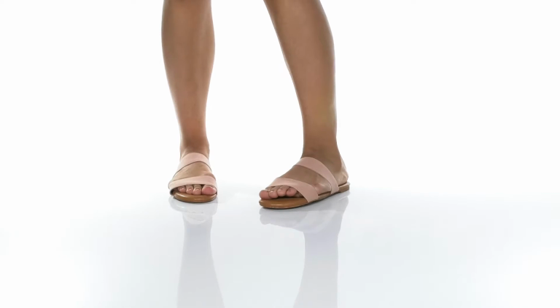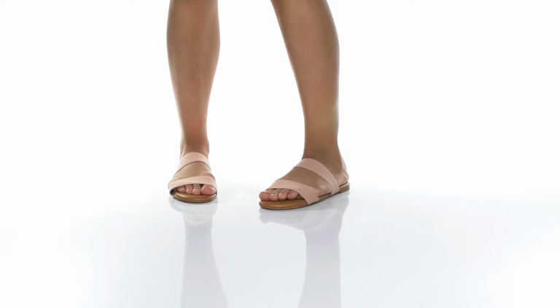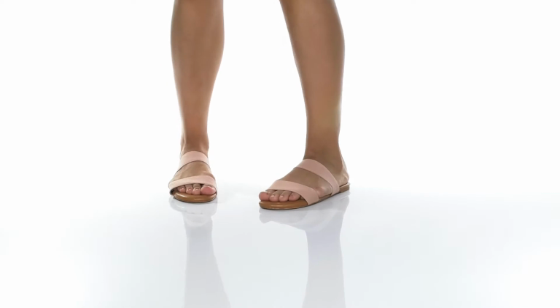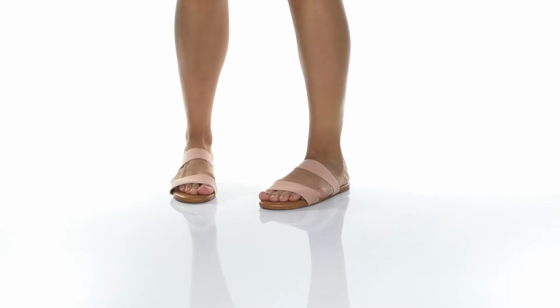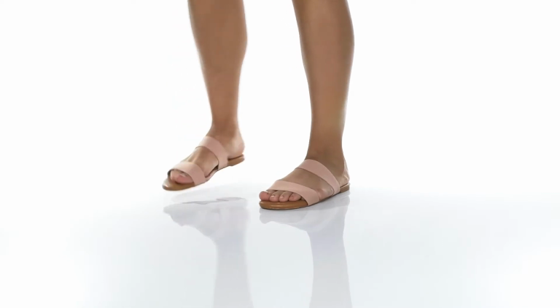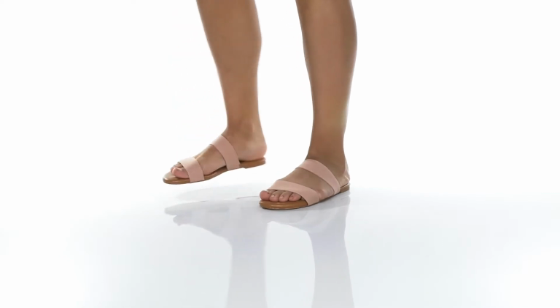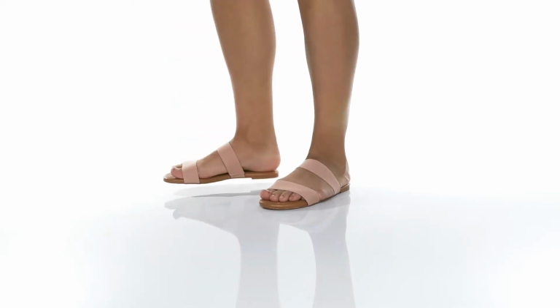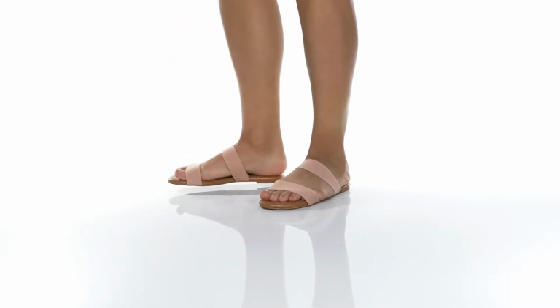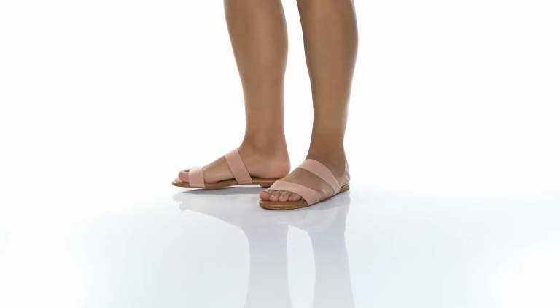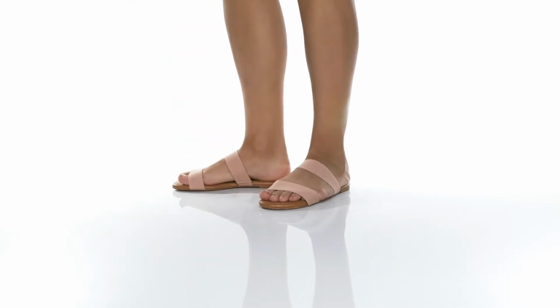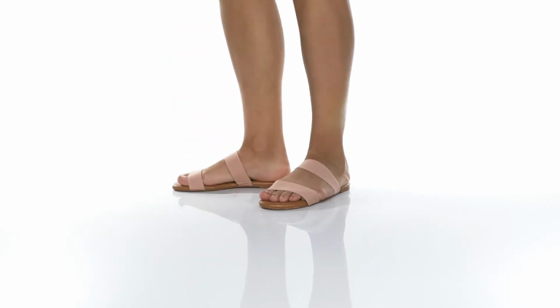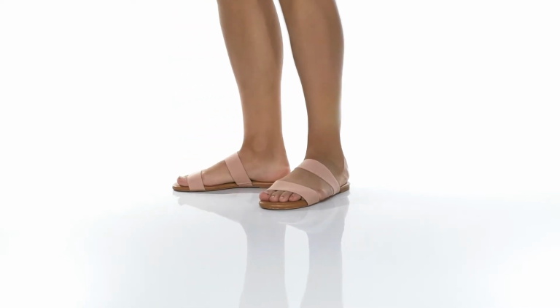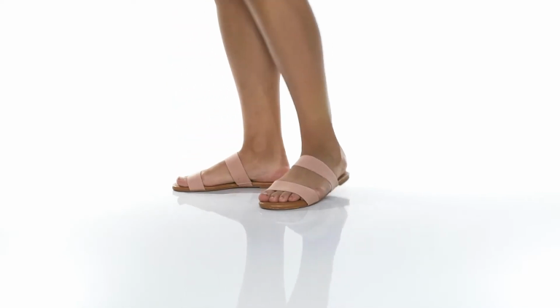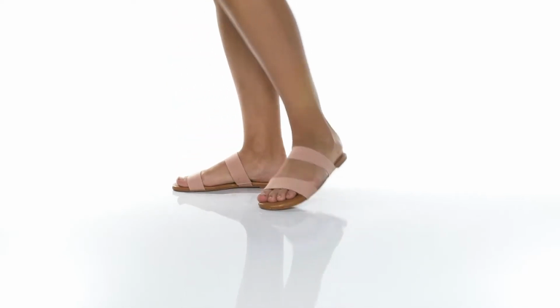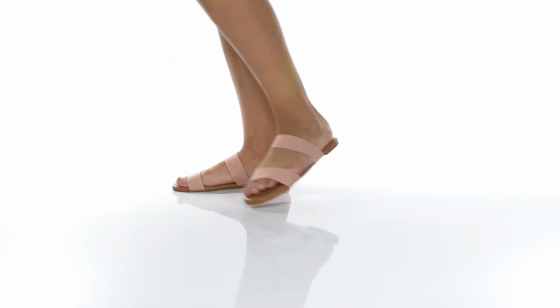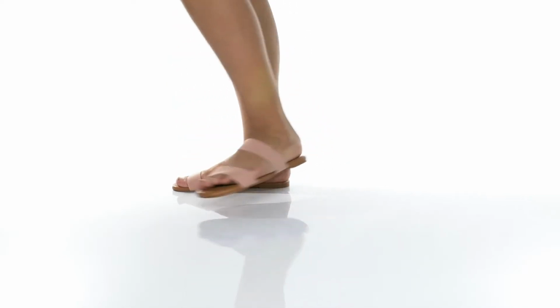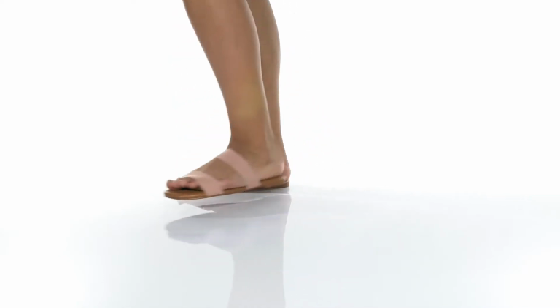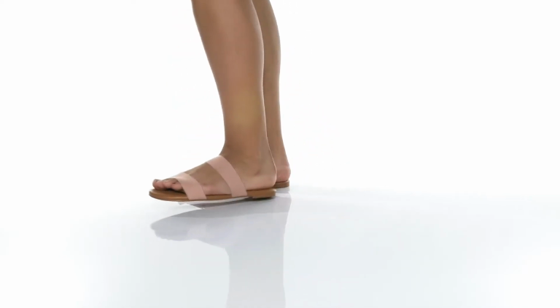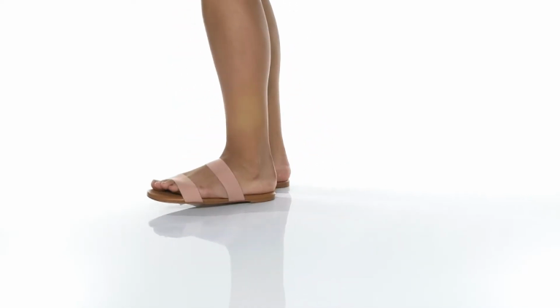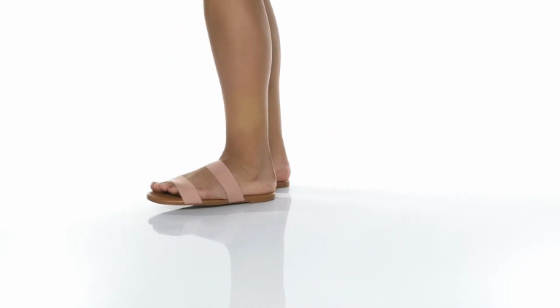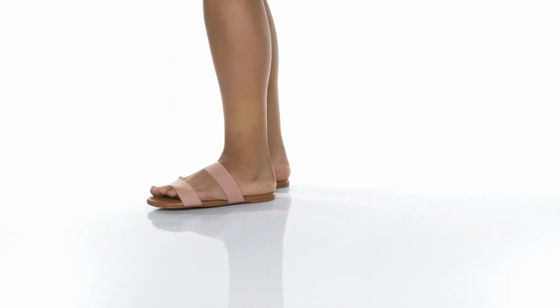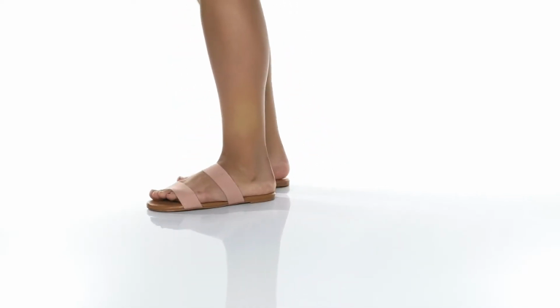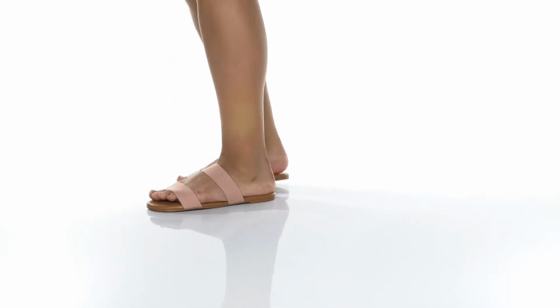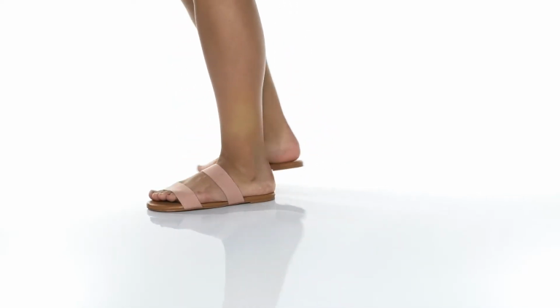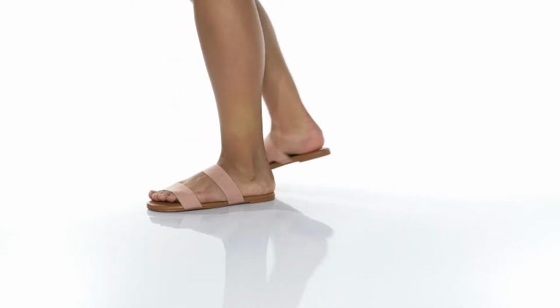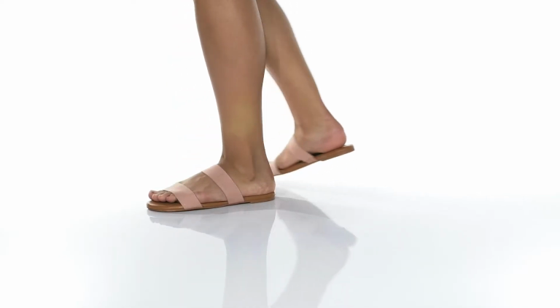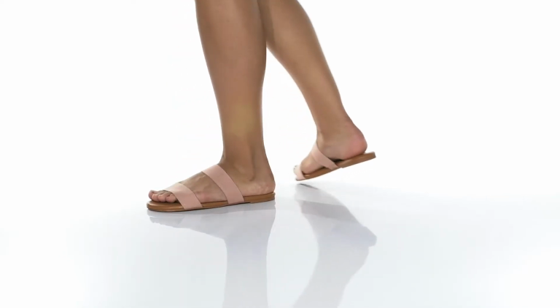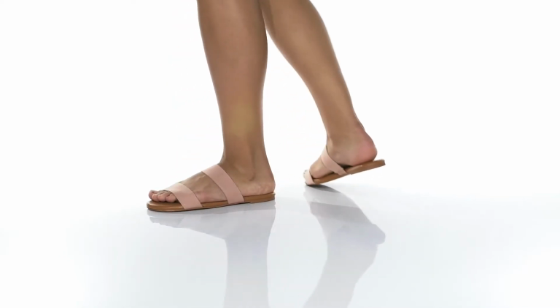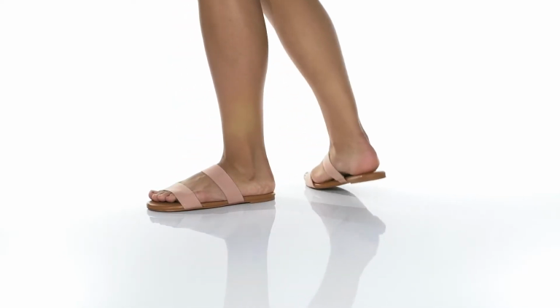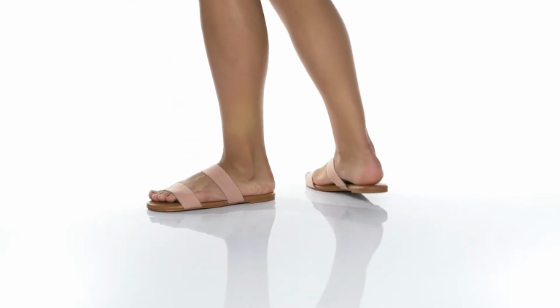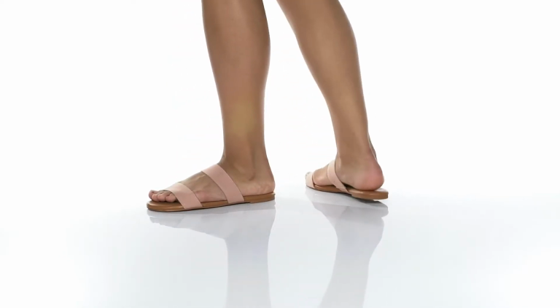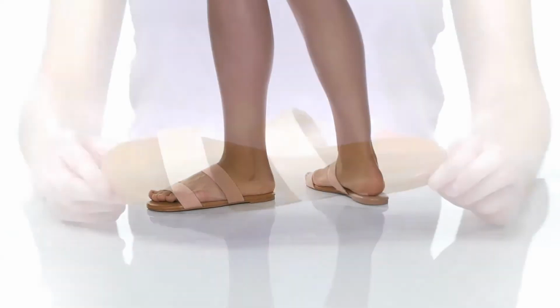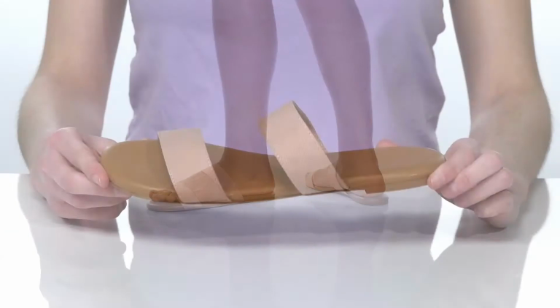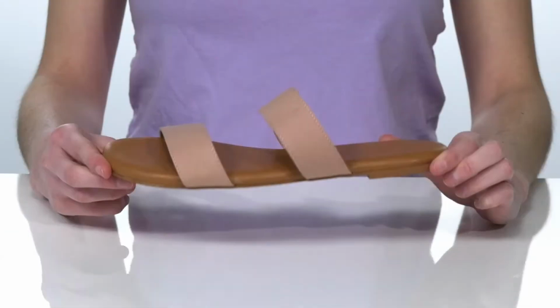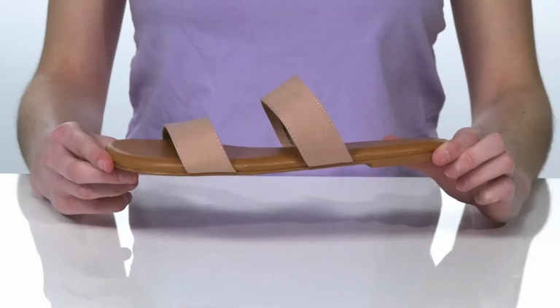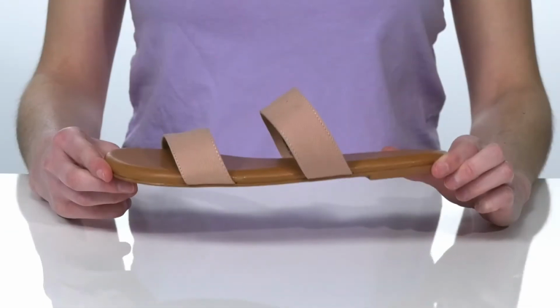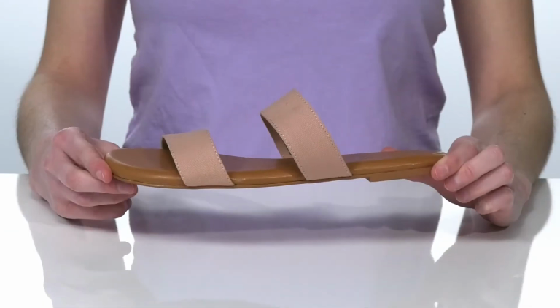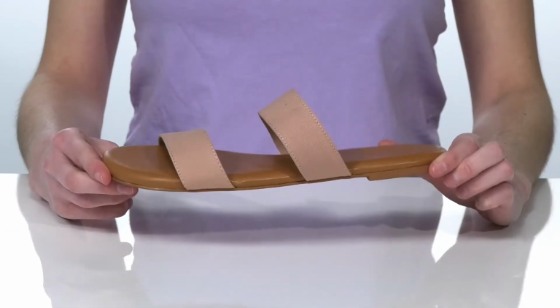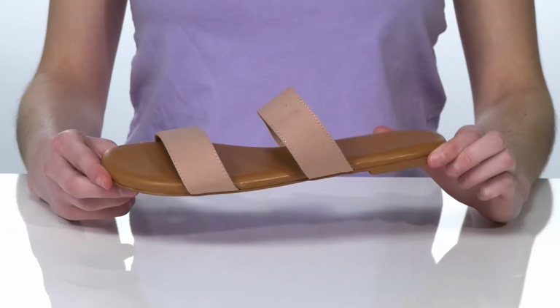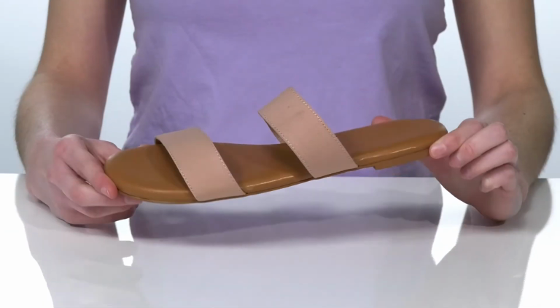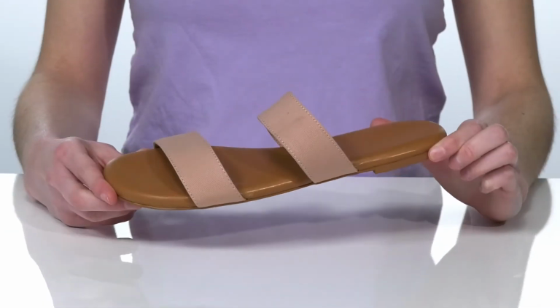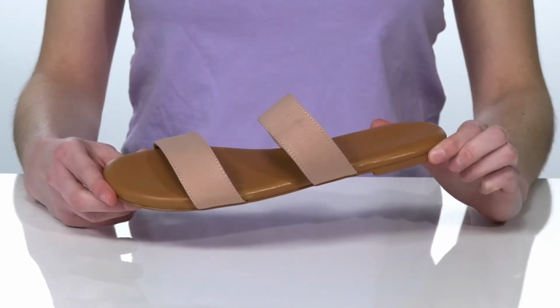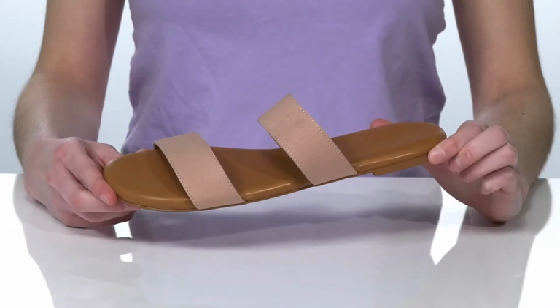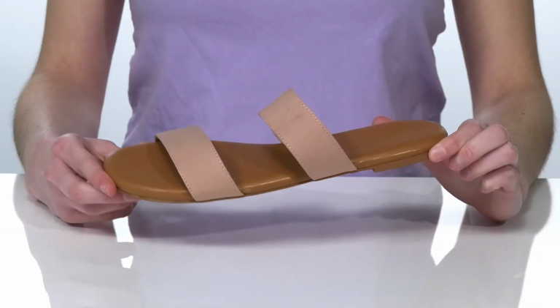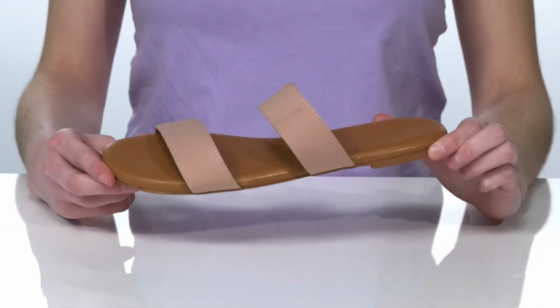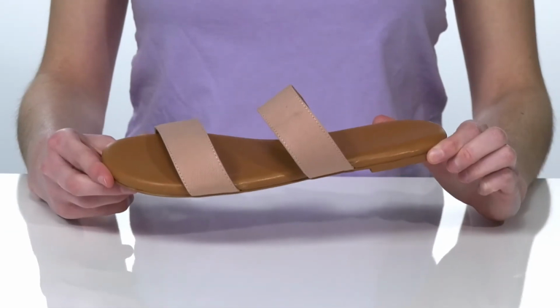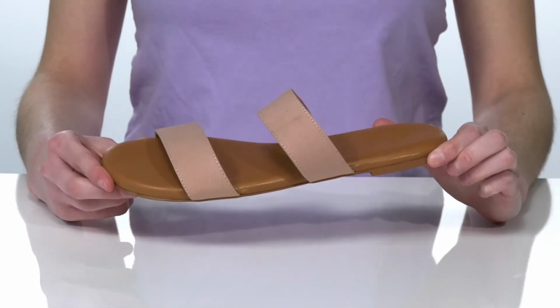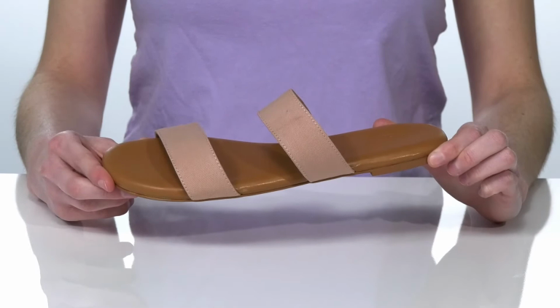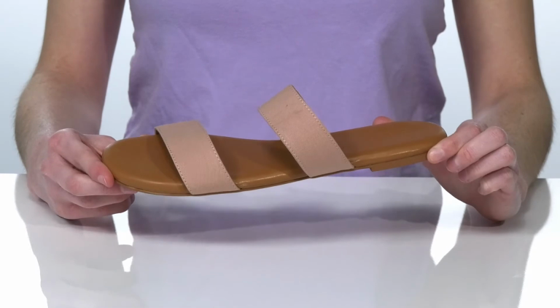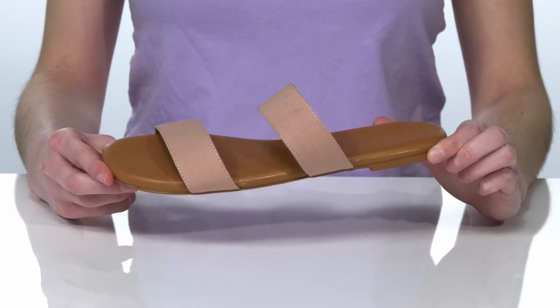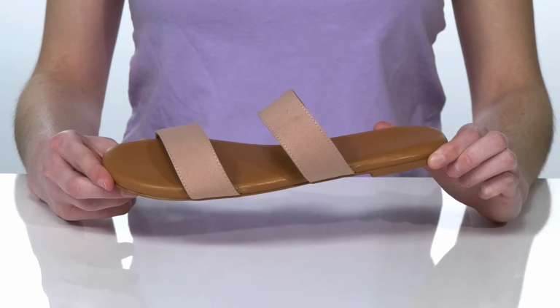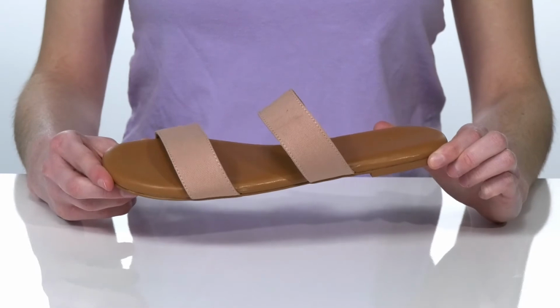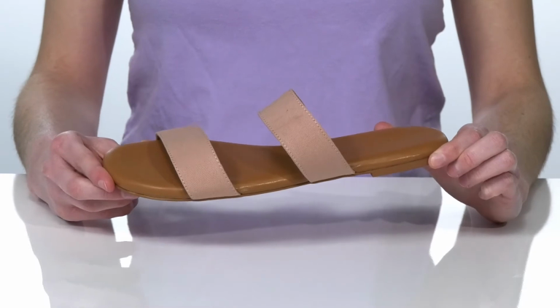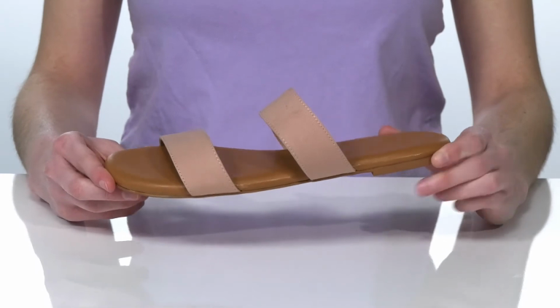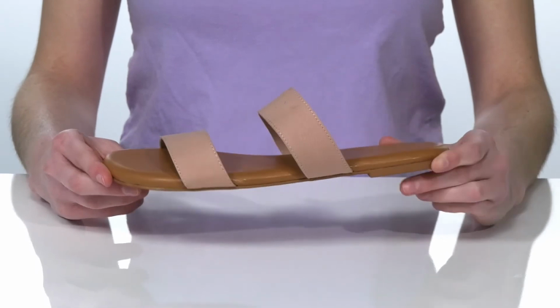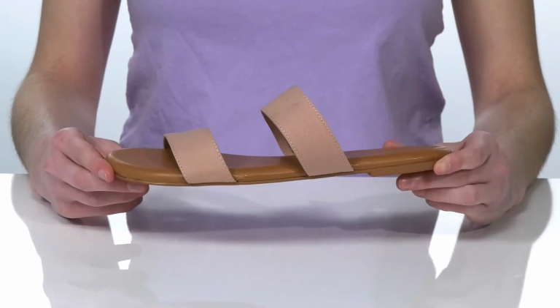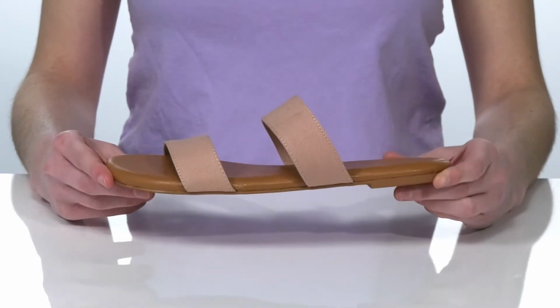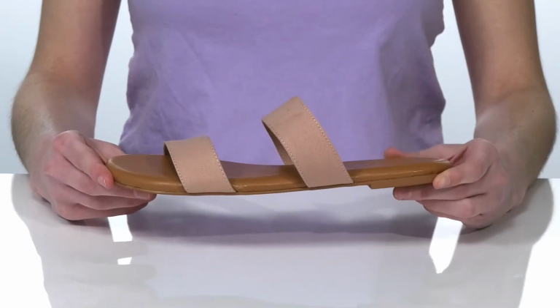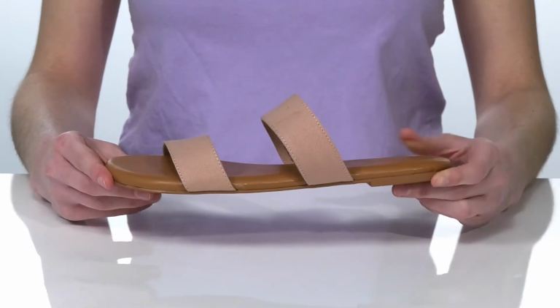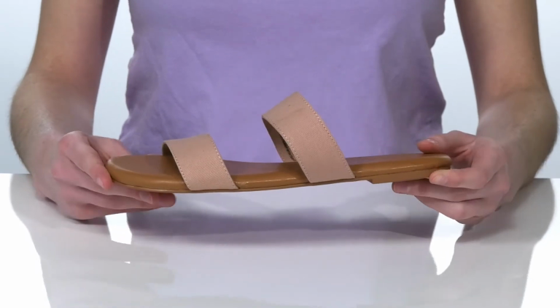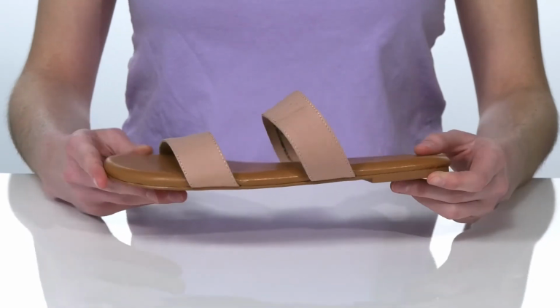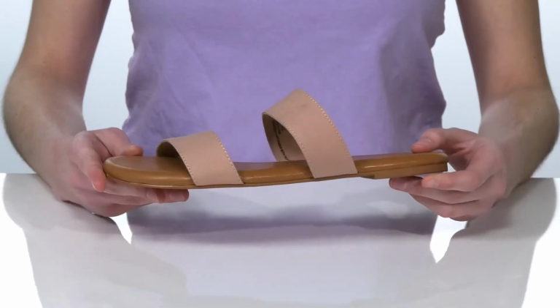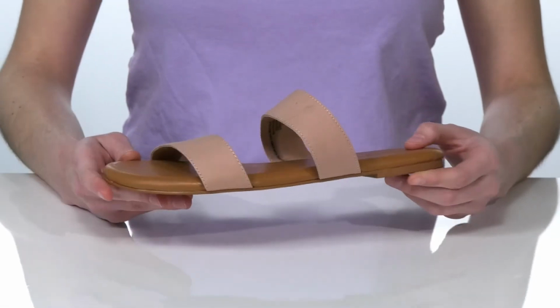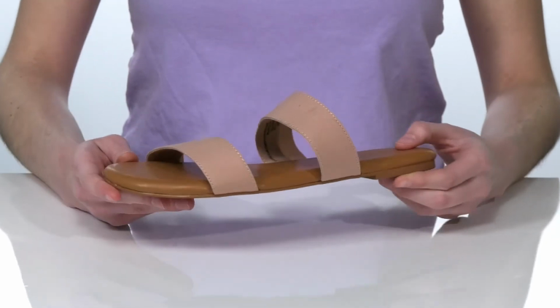If you're looking for a sustainable sandal for this season, these shoes are an awesome choice for you.